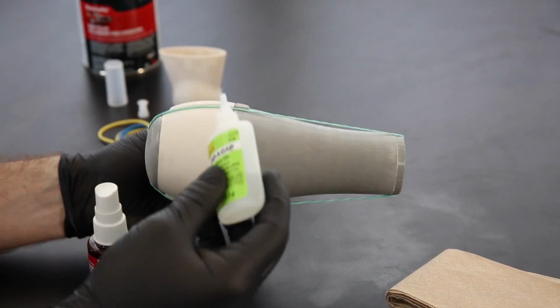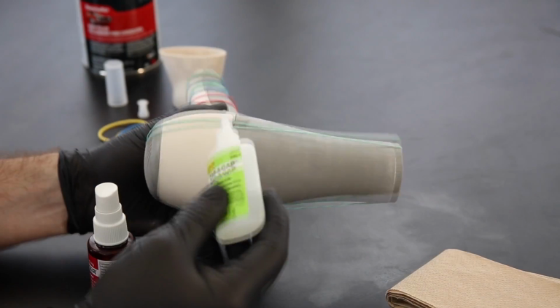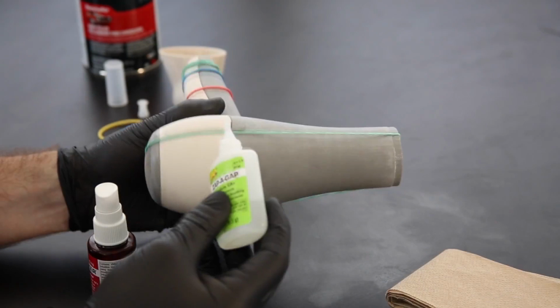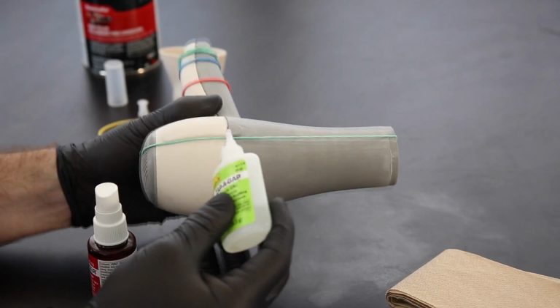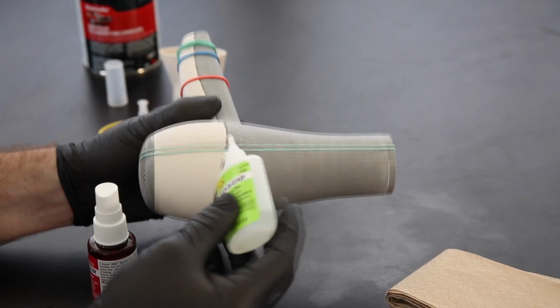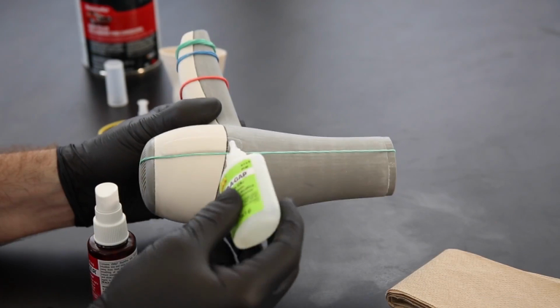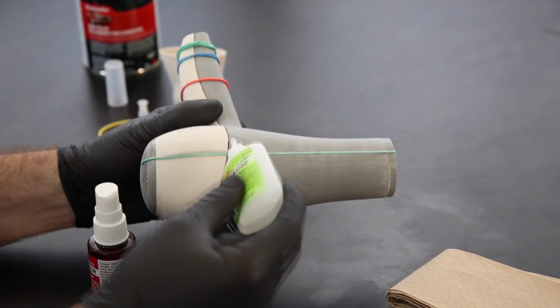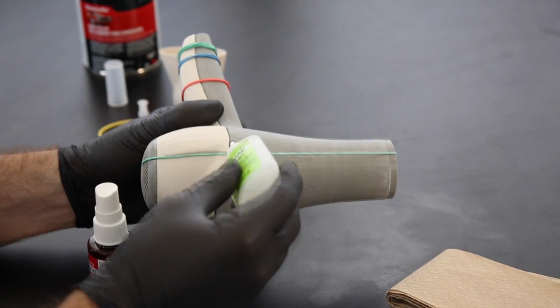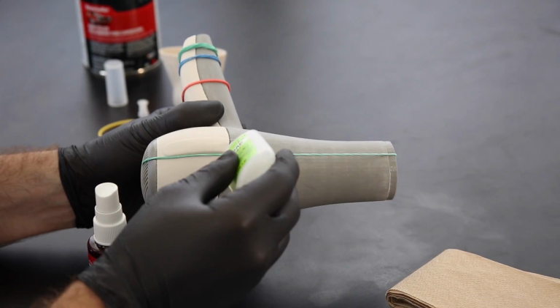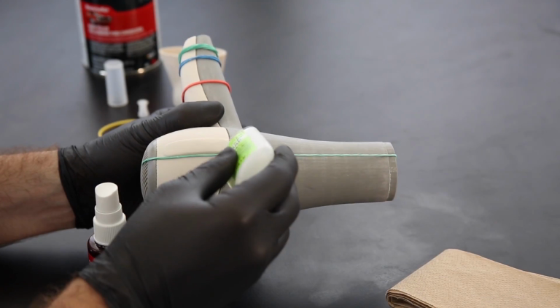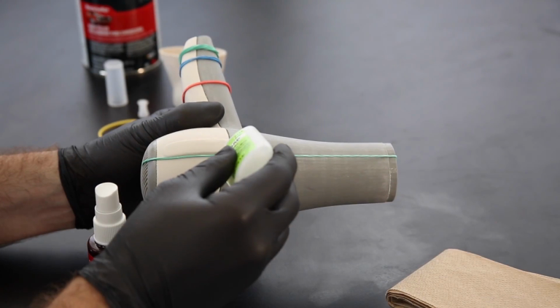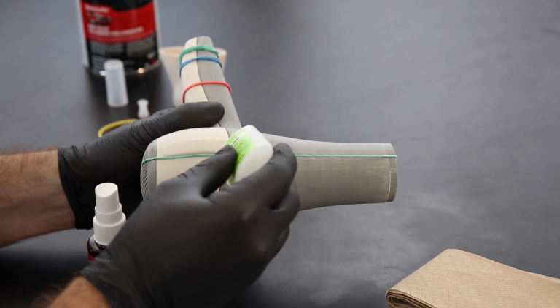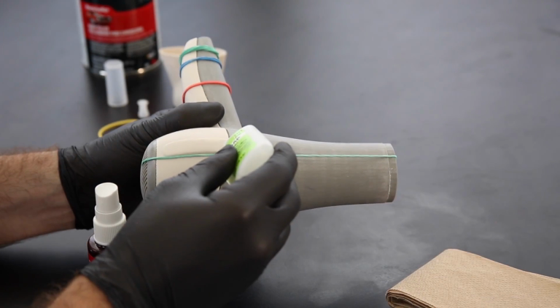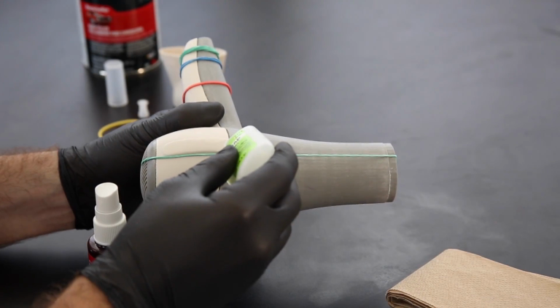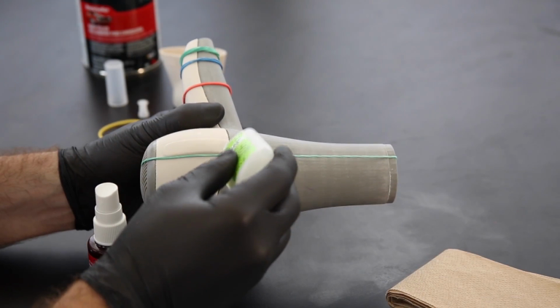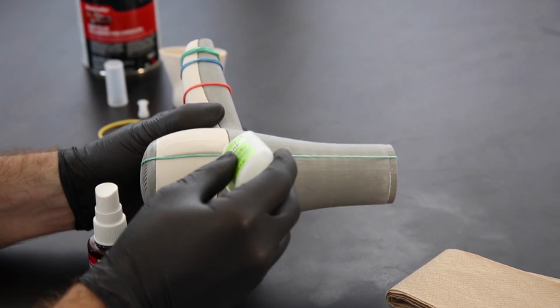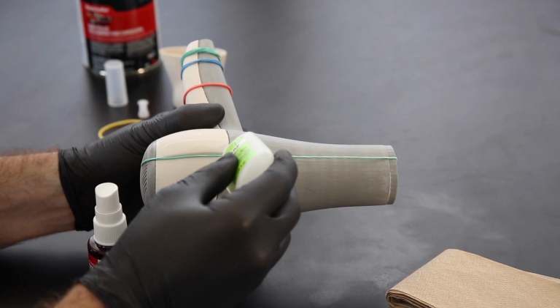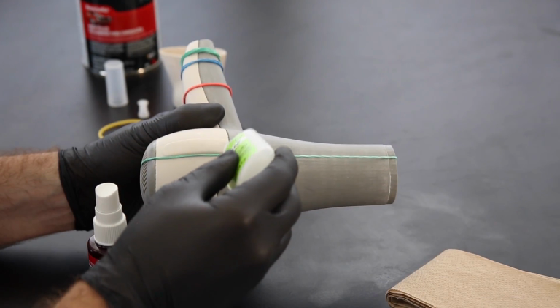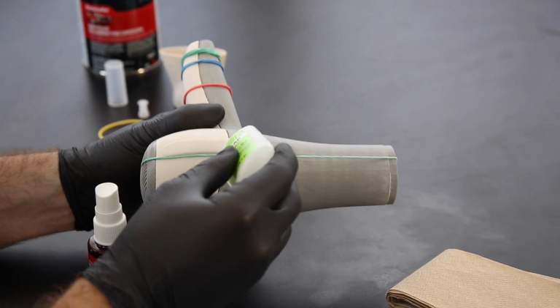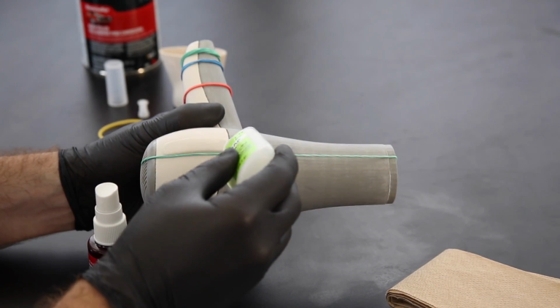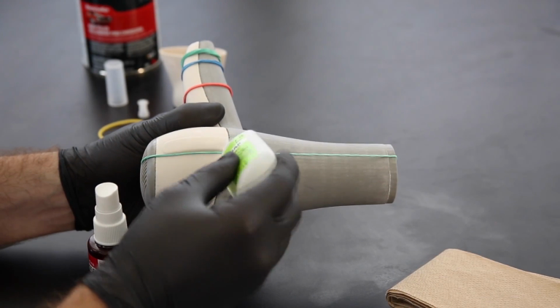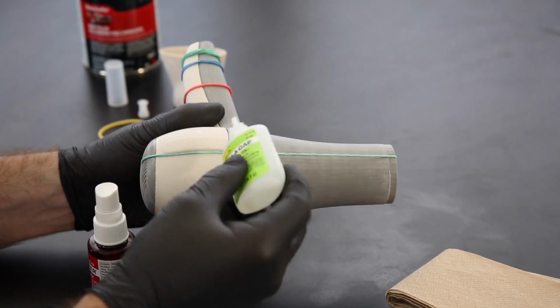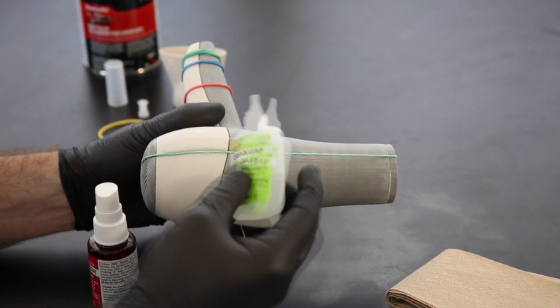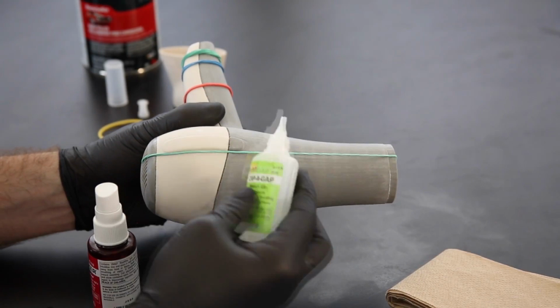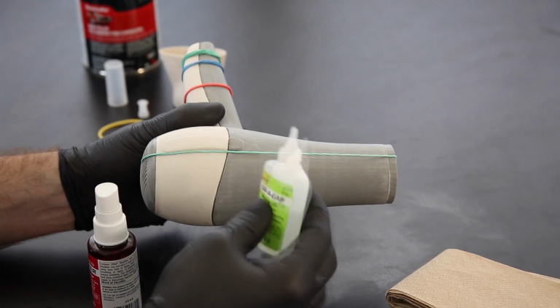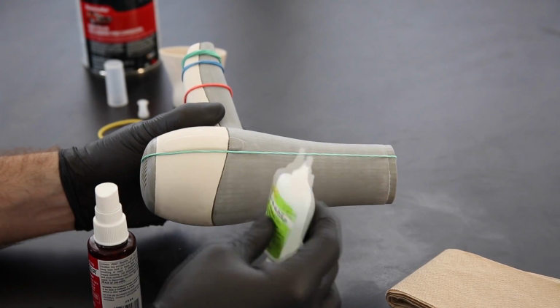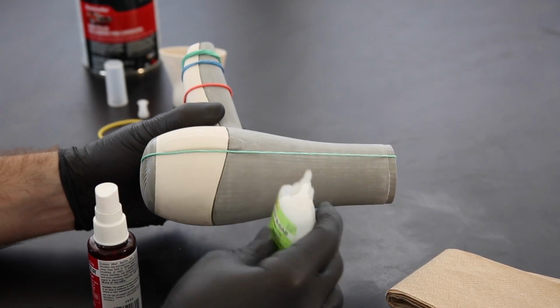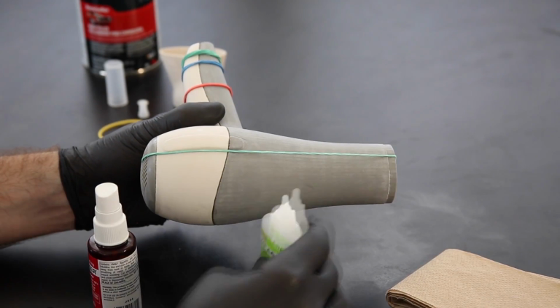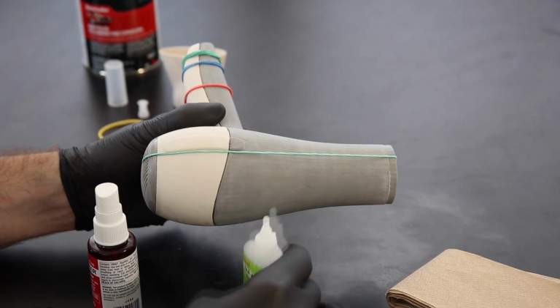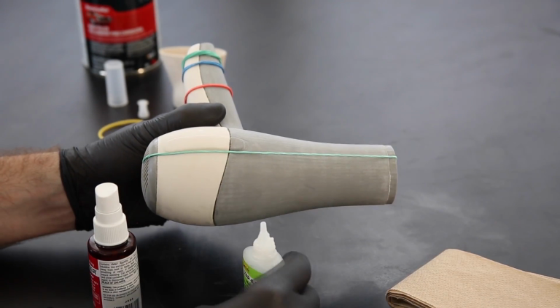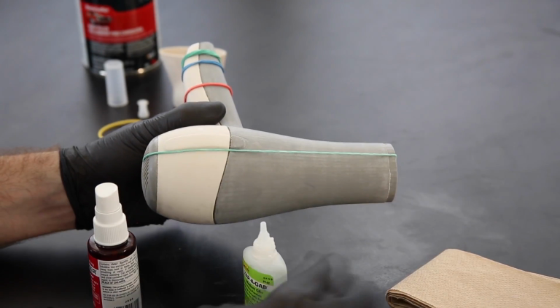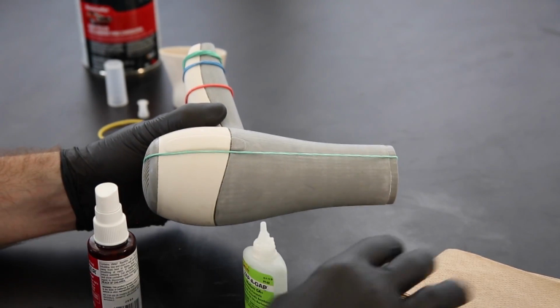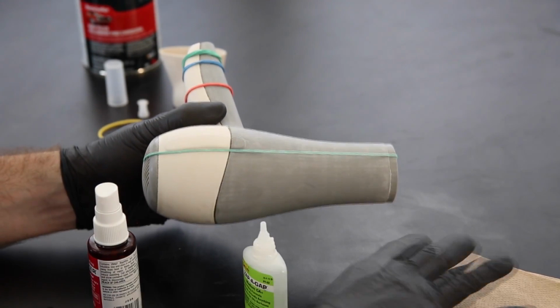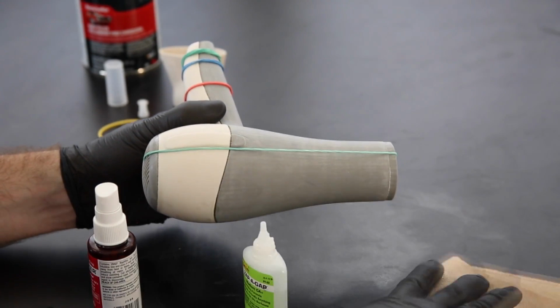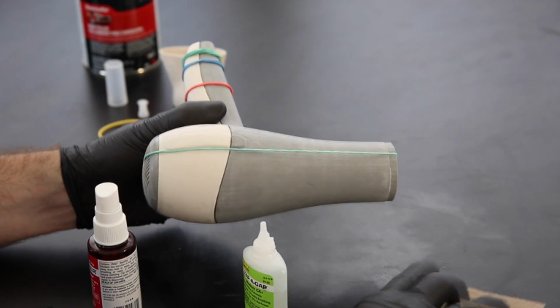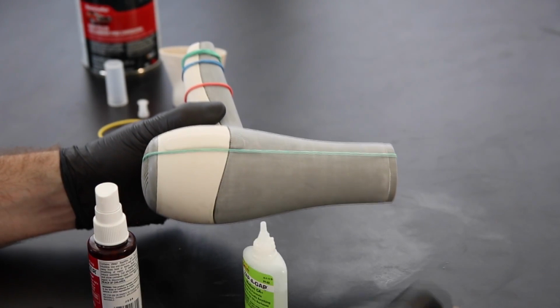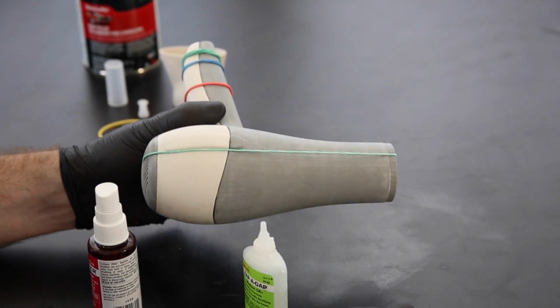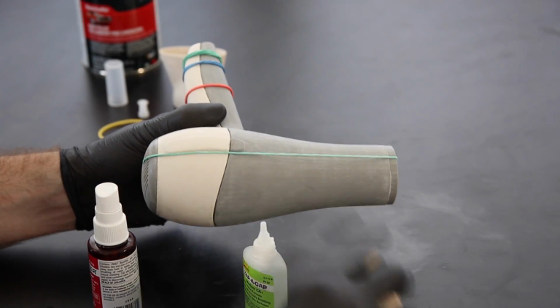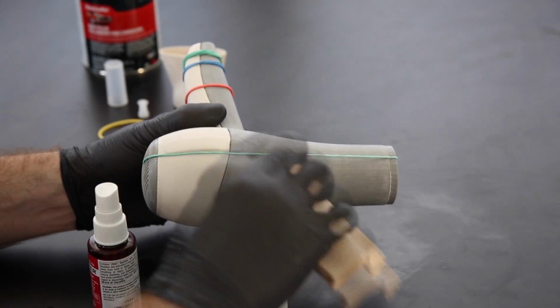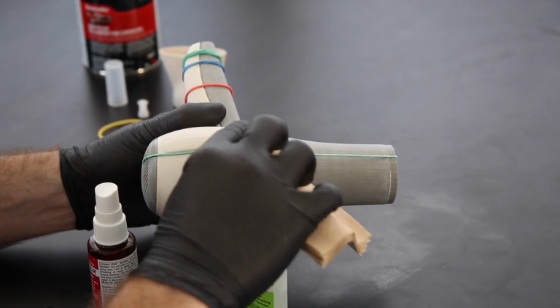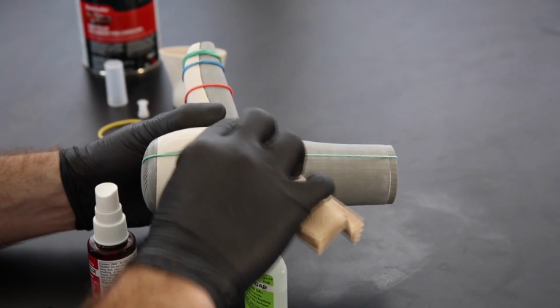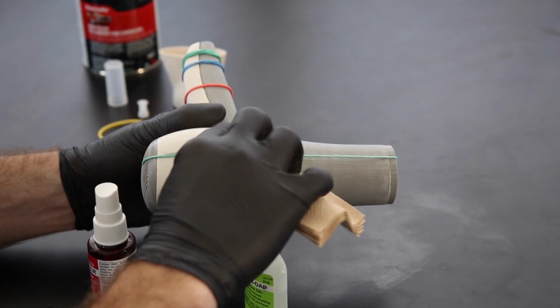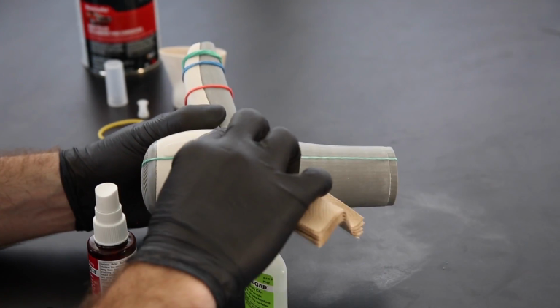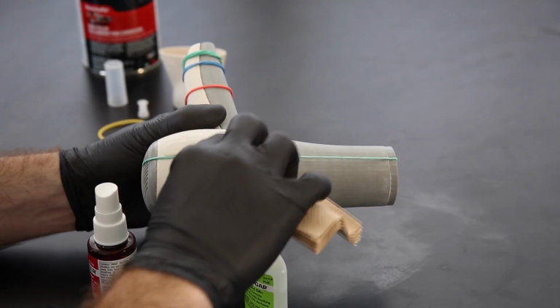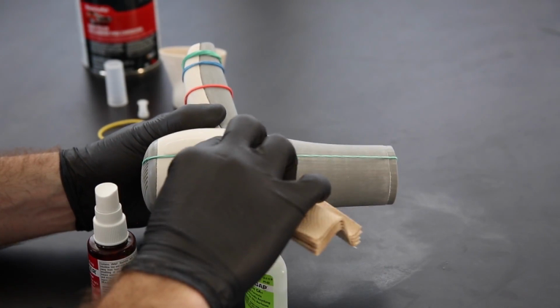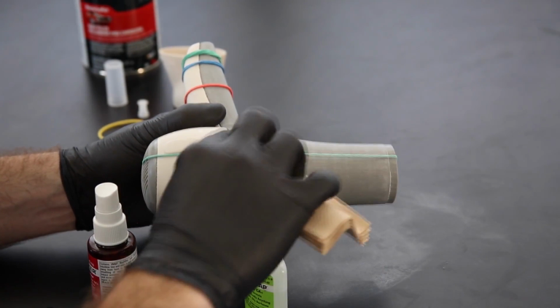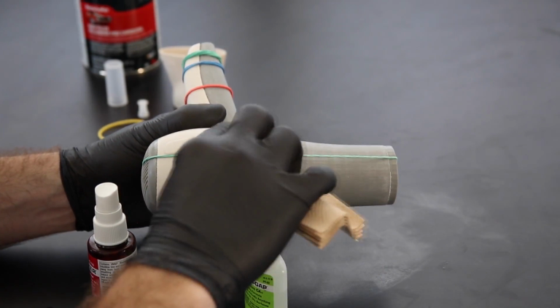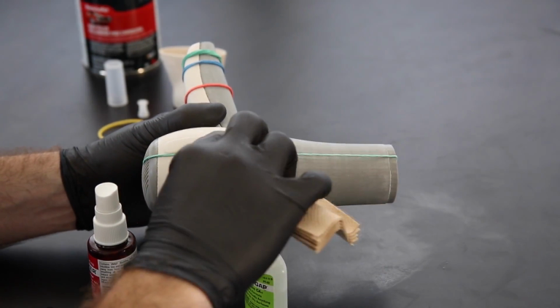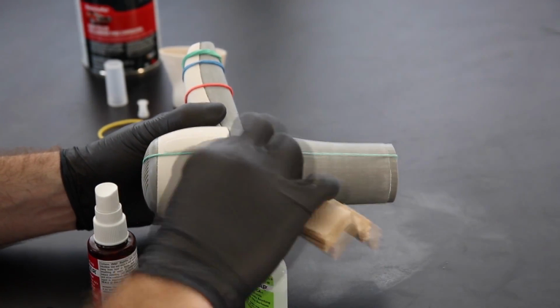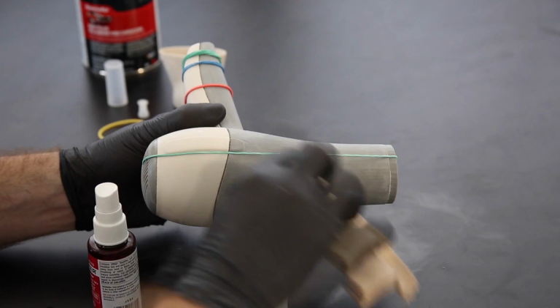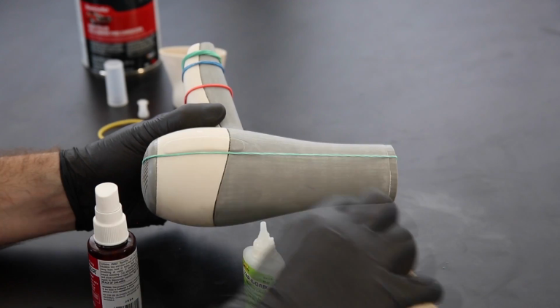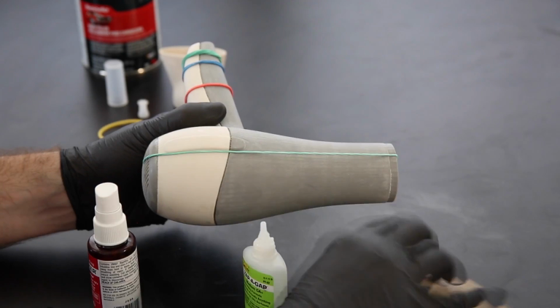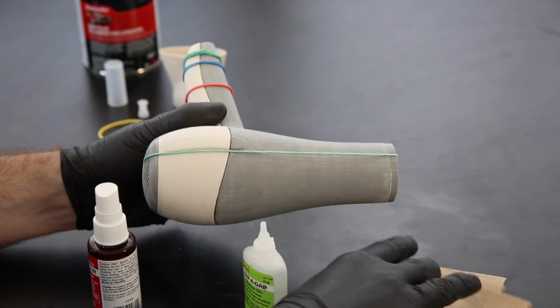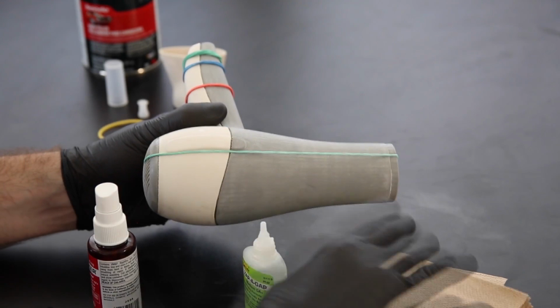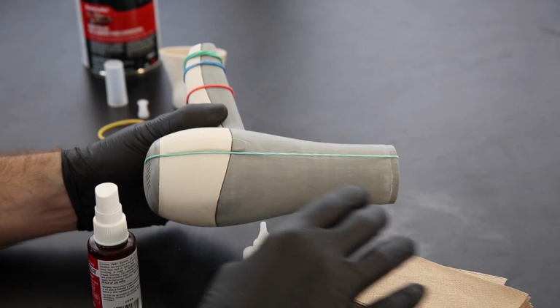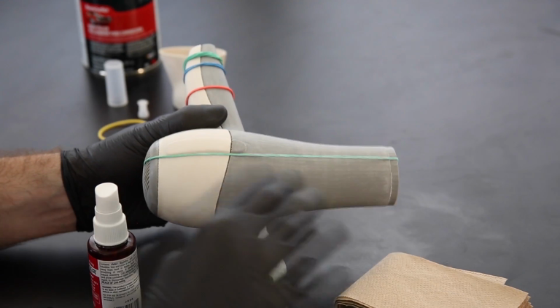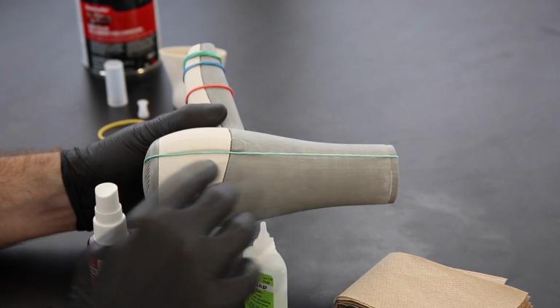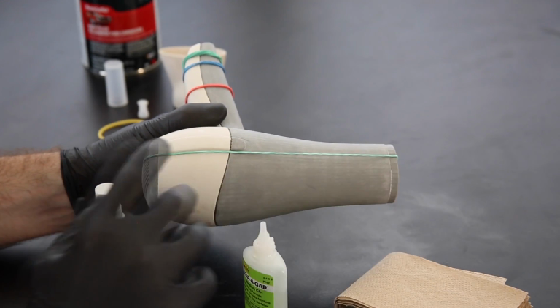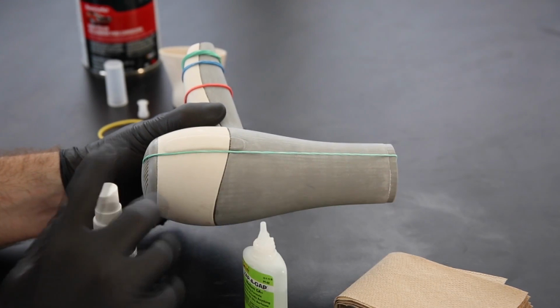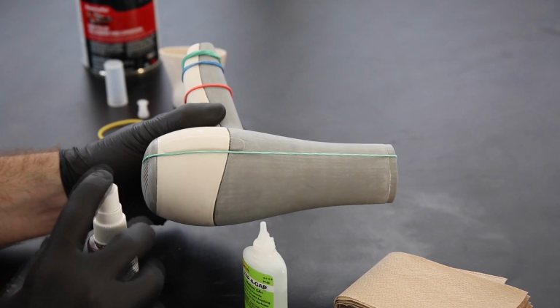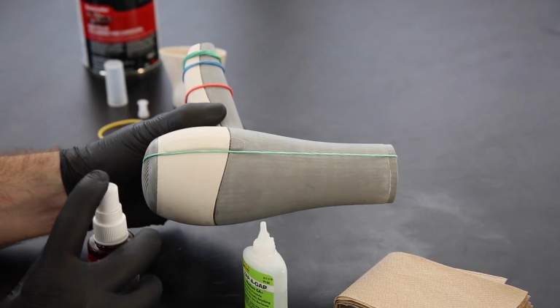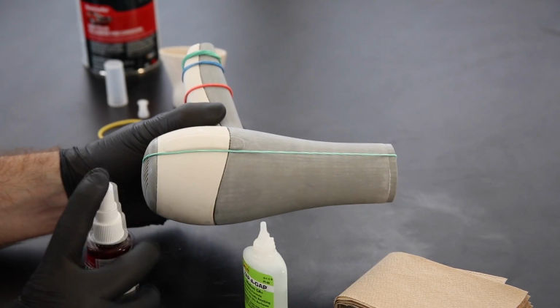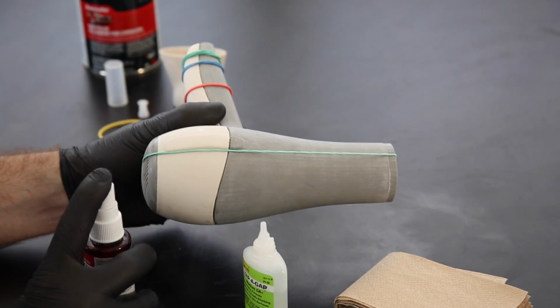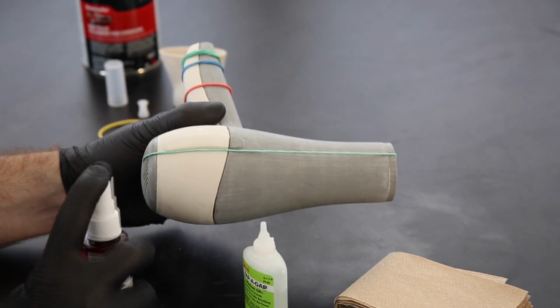Continue to spread glue across the rest of the seam. Any excess glue should be wiped off immediately with a paper towel.